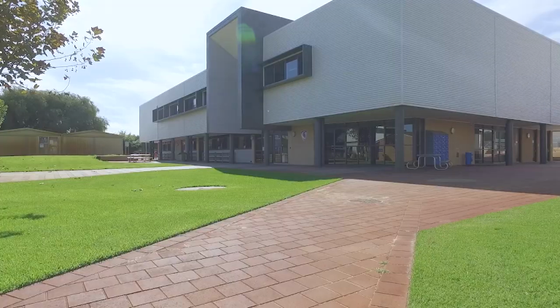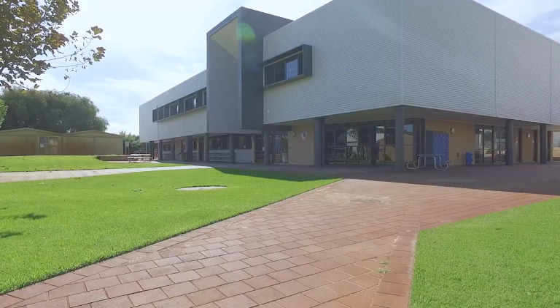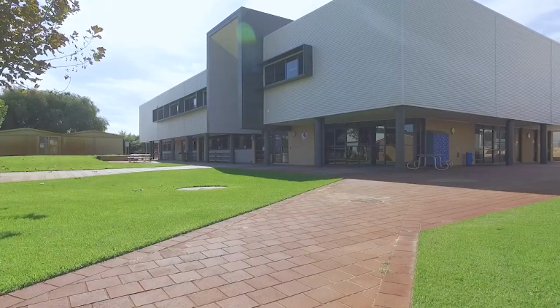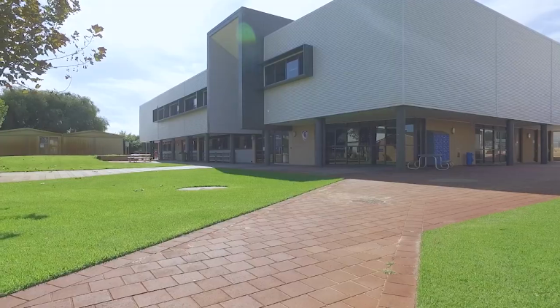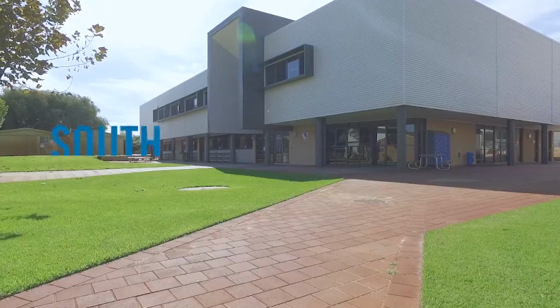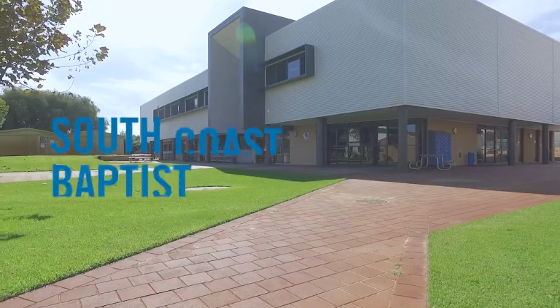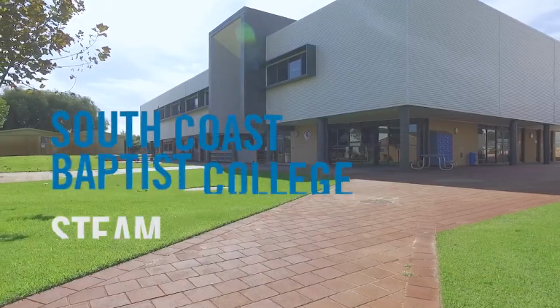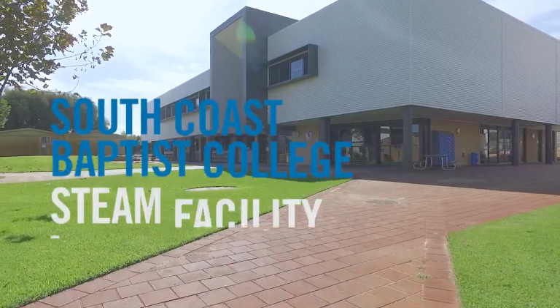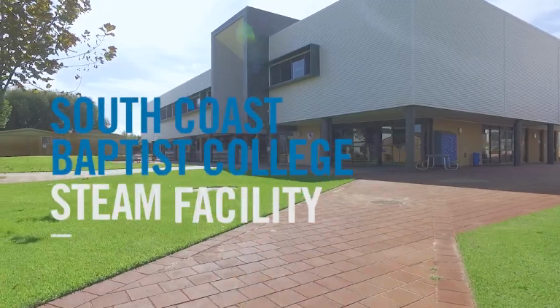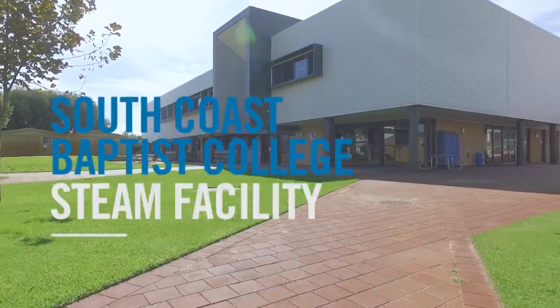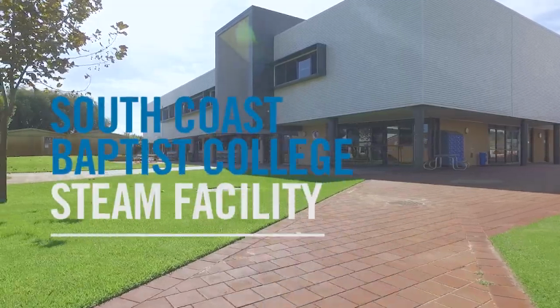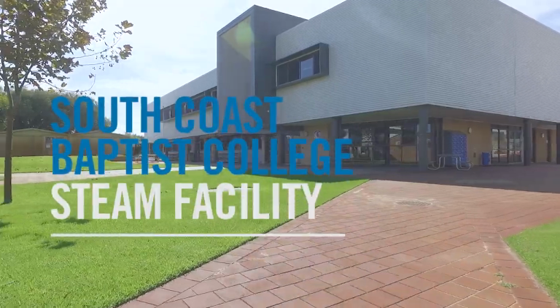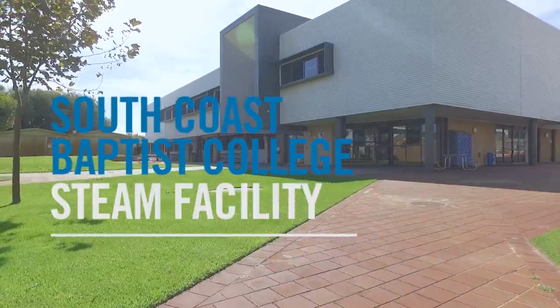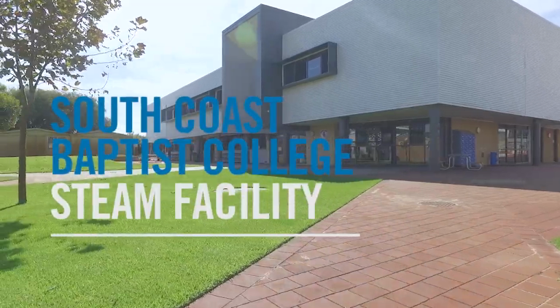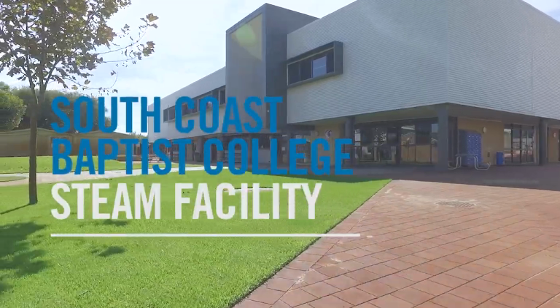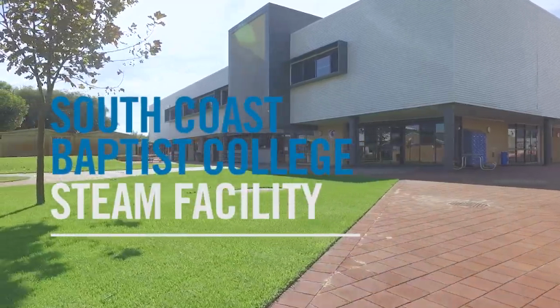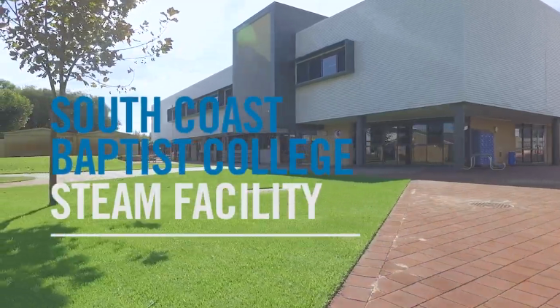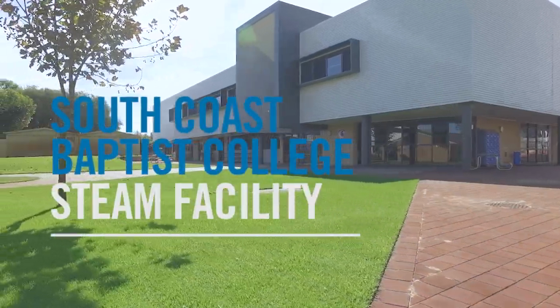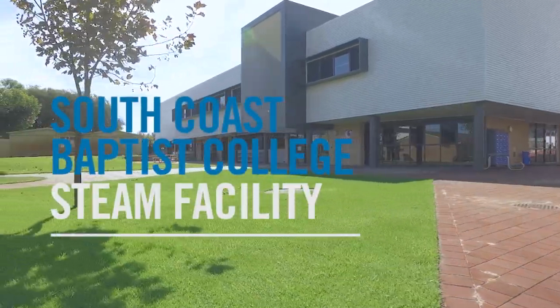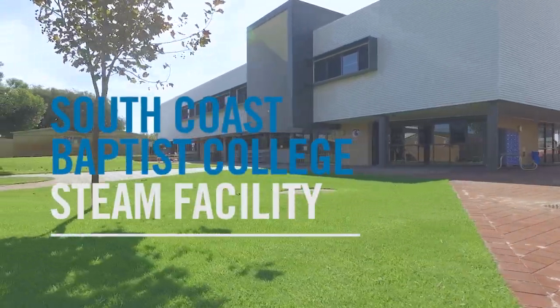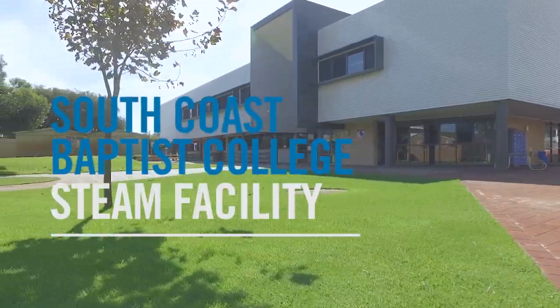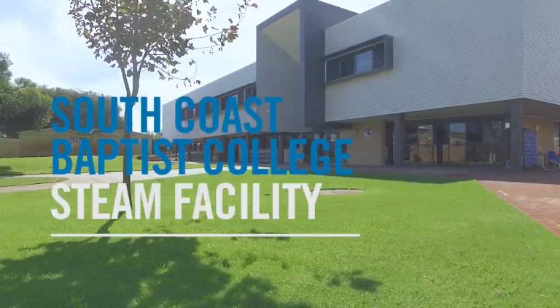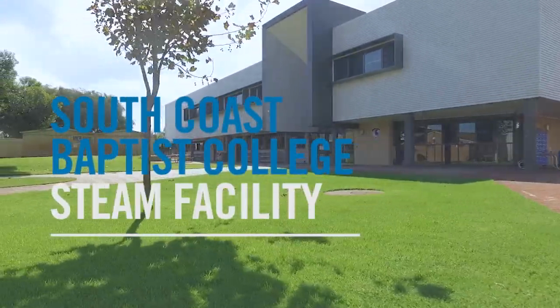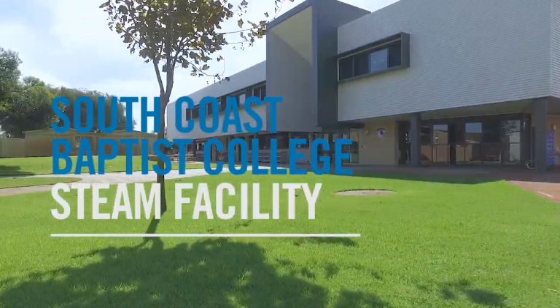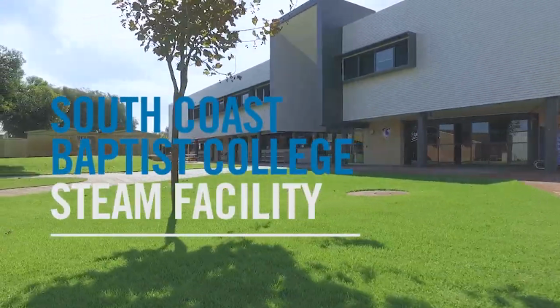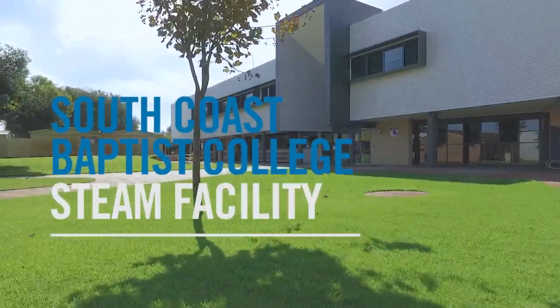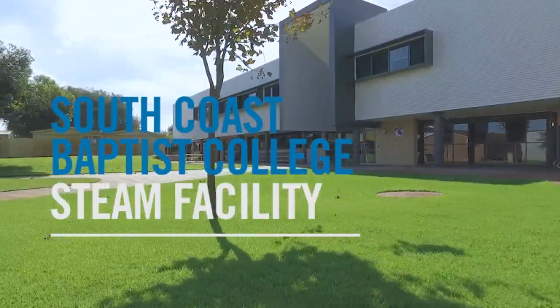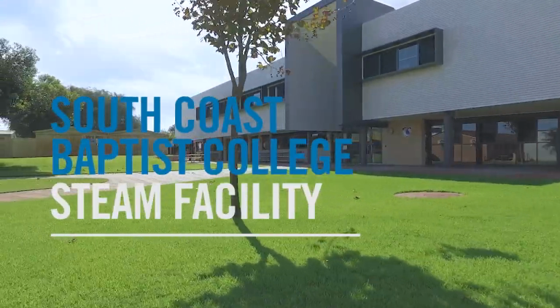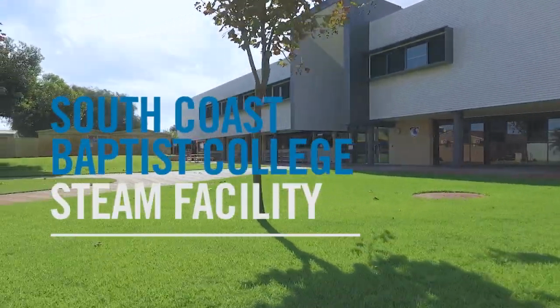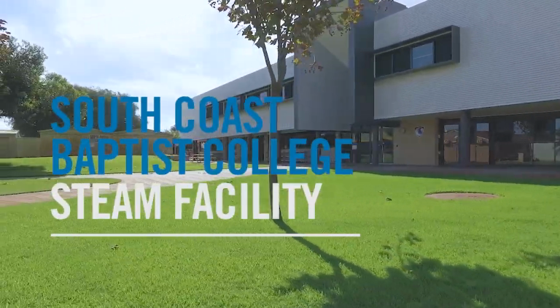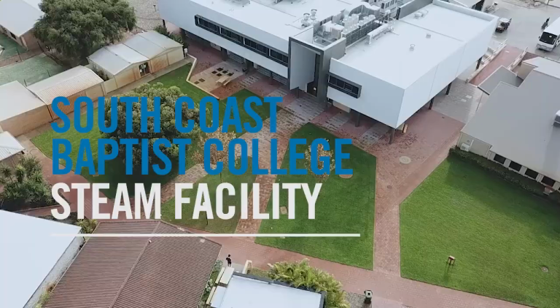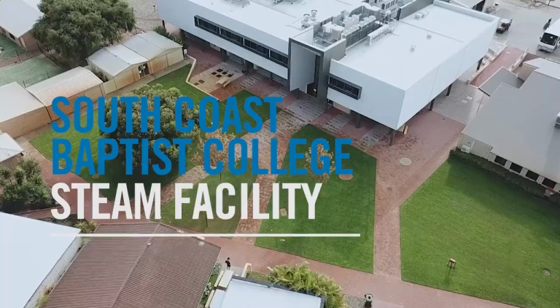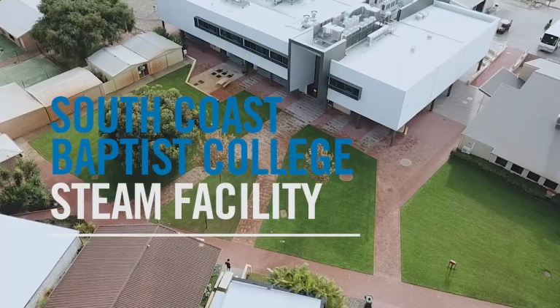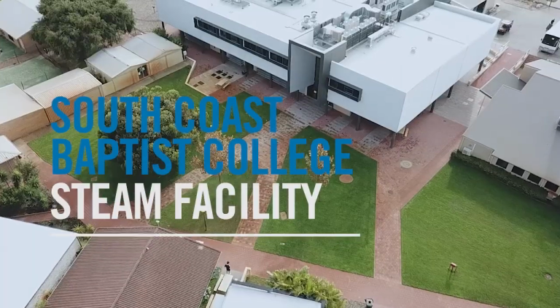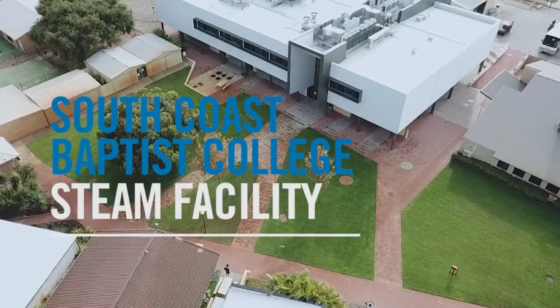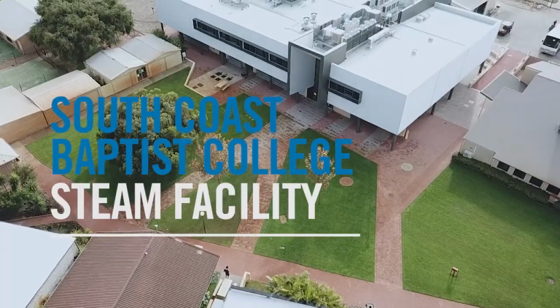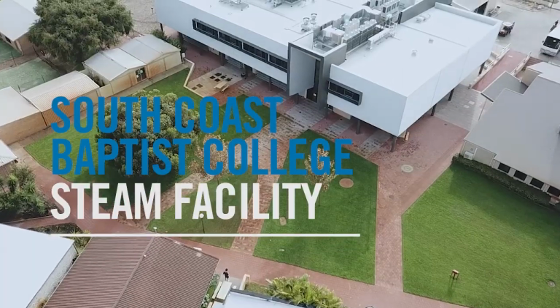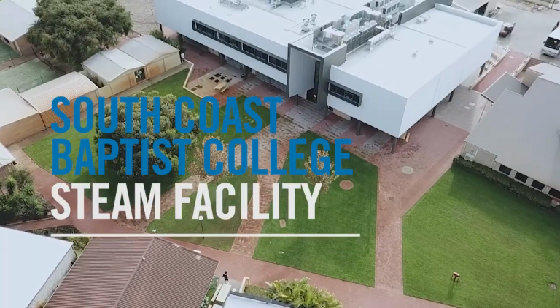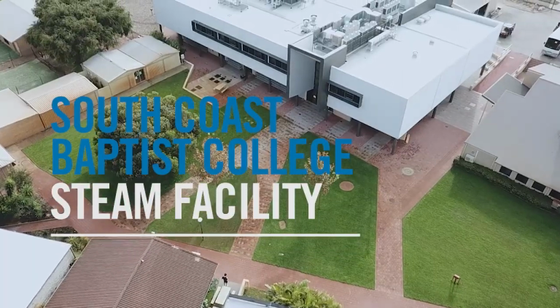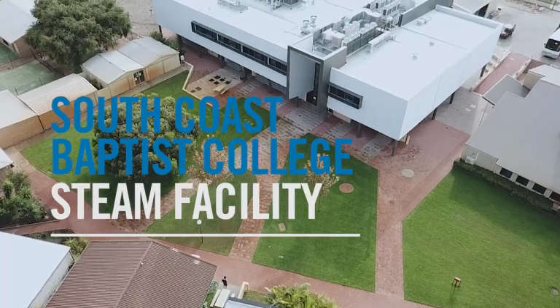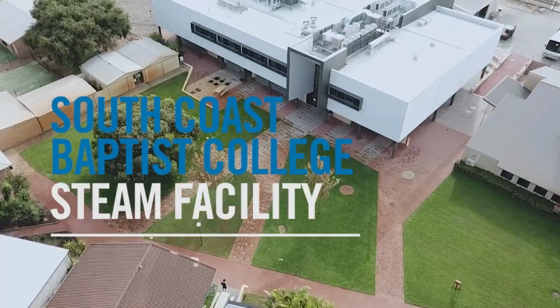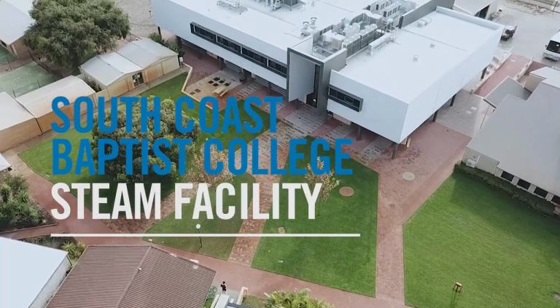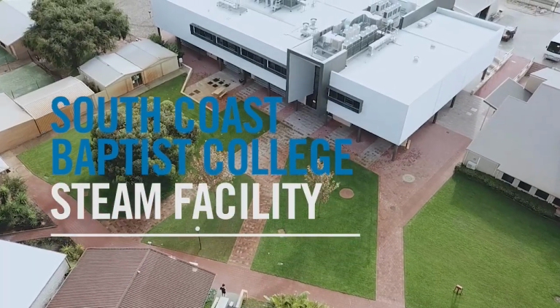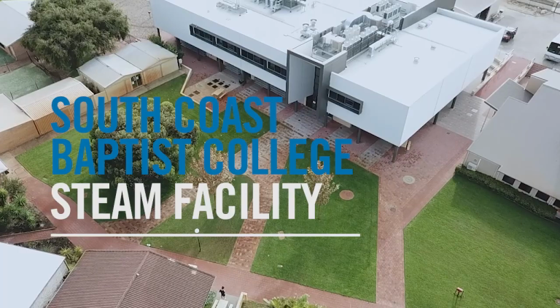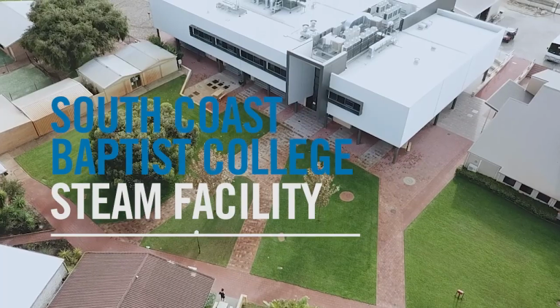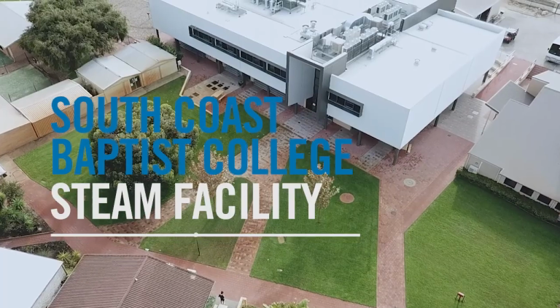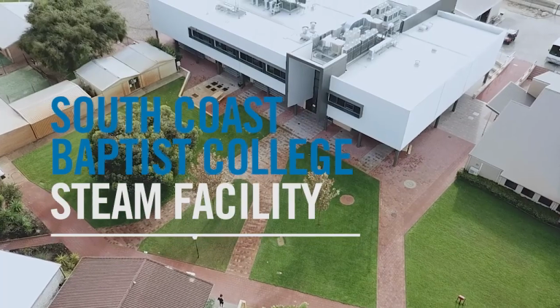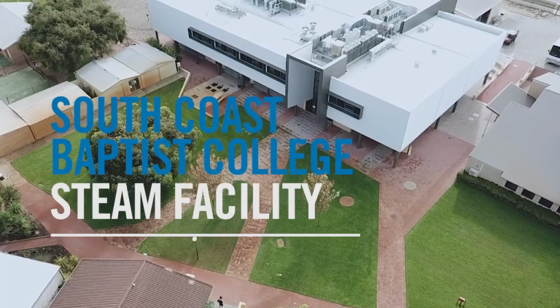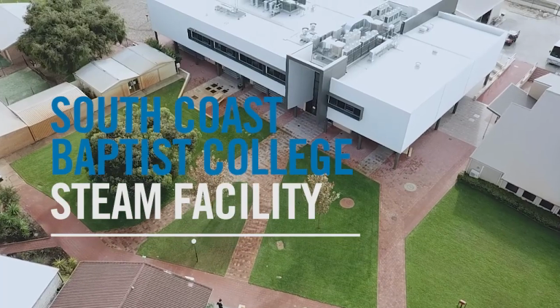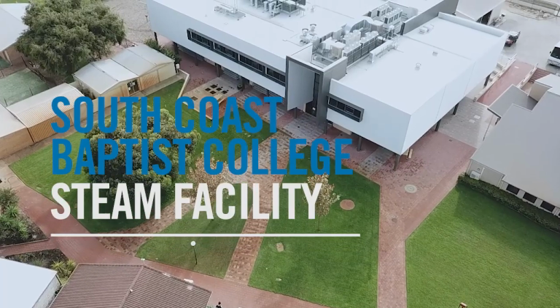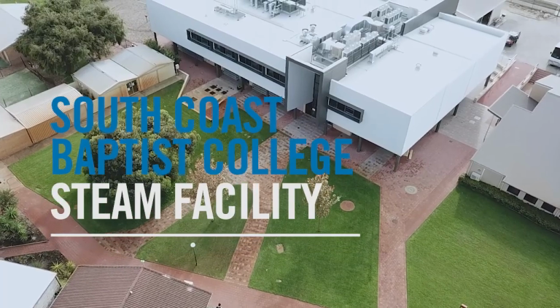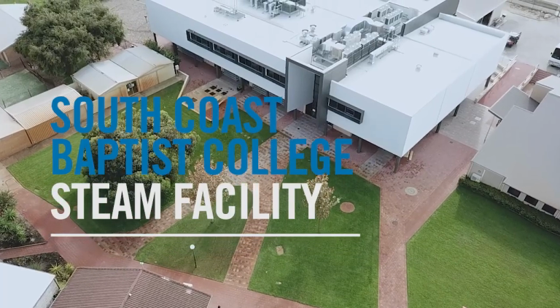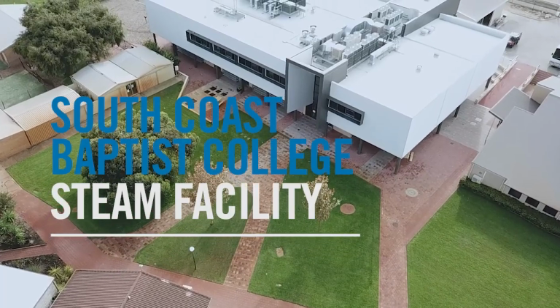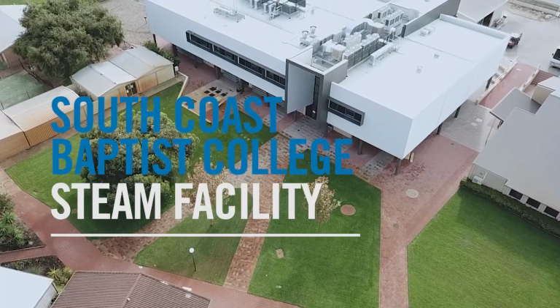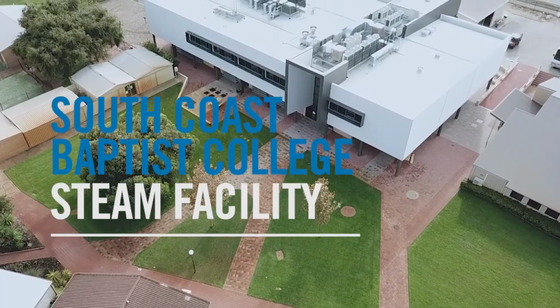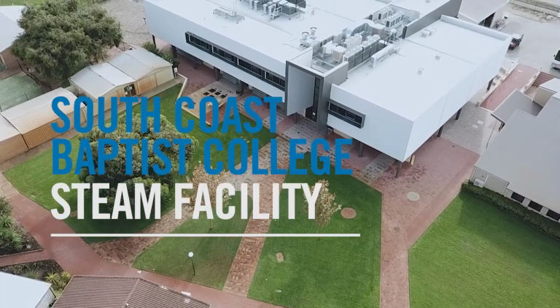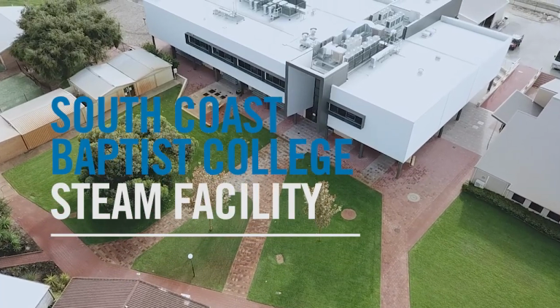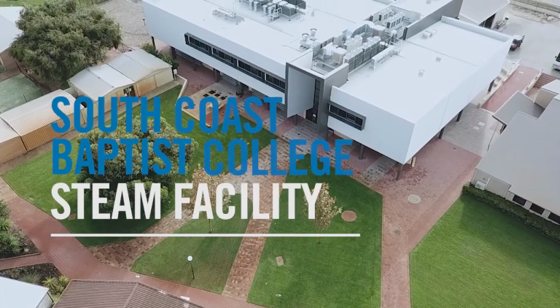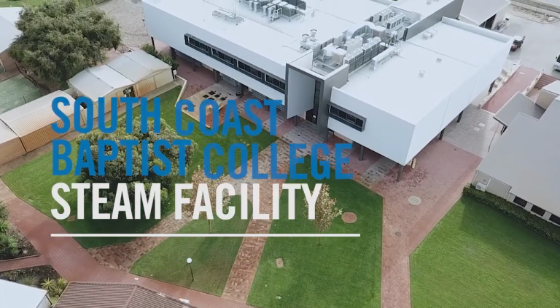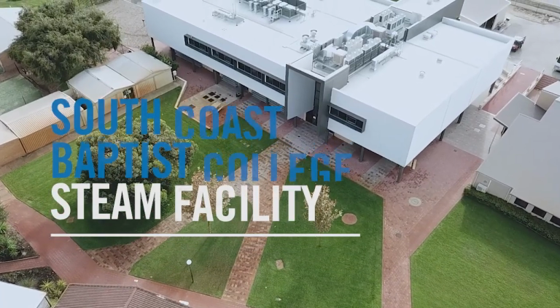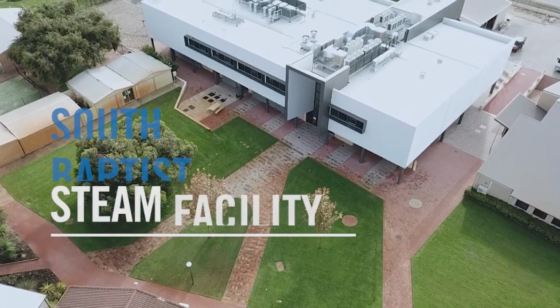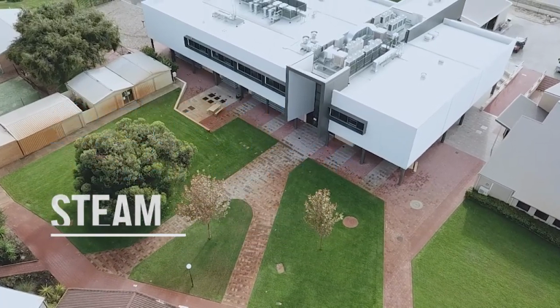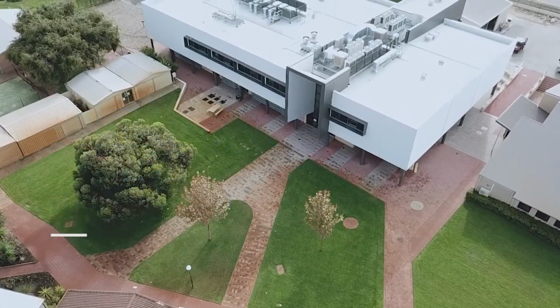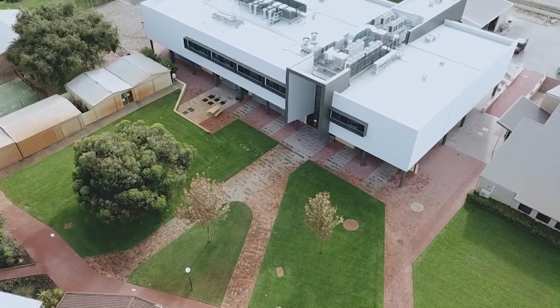Welcome to South Coast Baptist College's Science, Technologies, Engineering, Arts and Maths building.